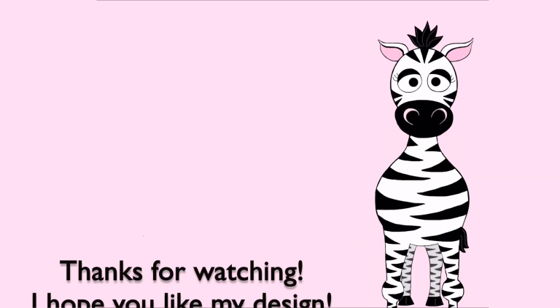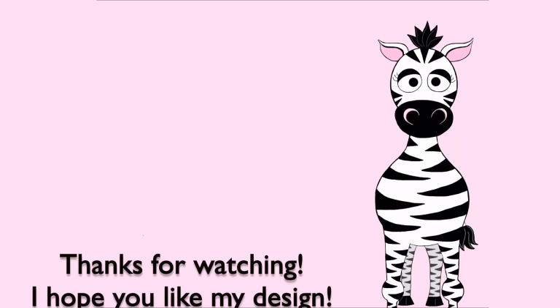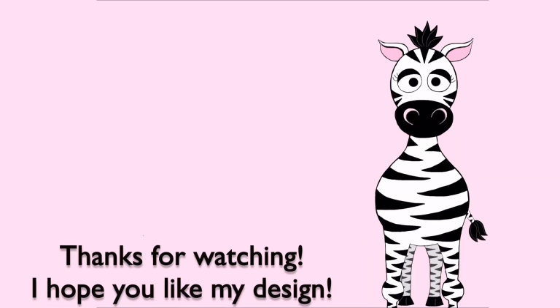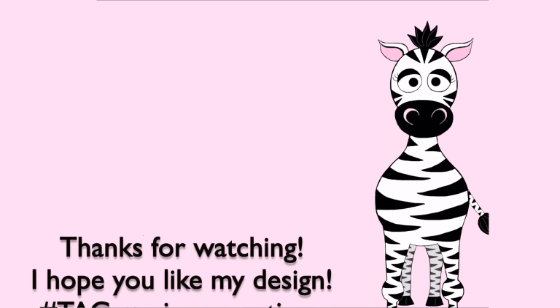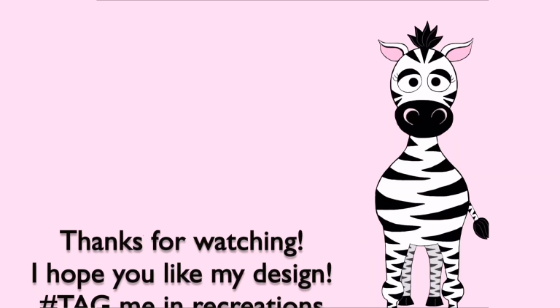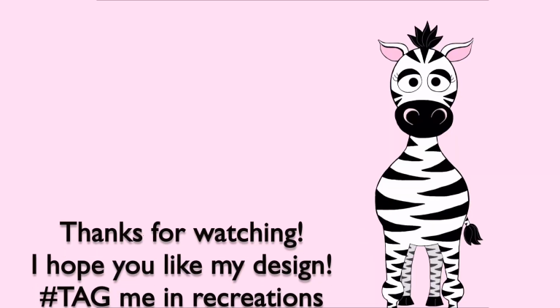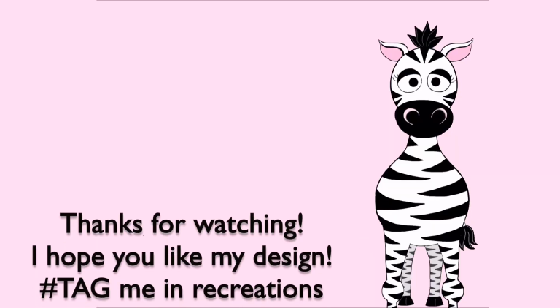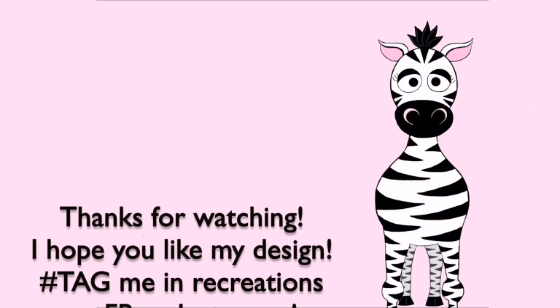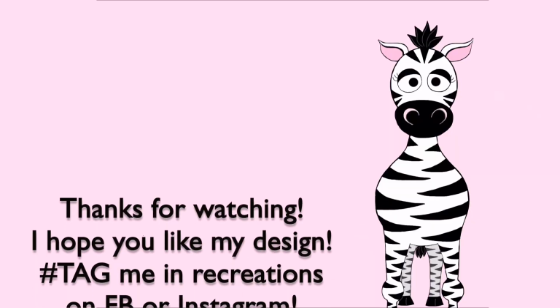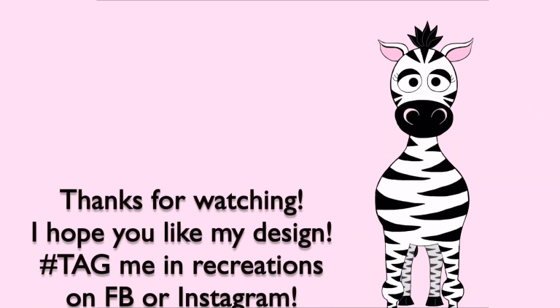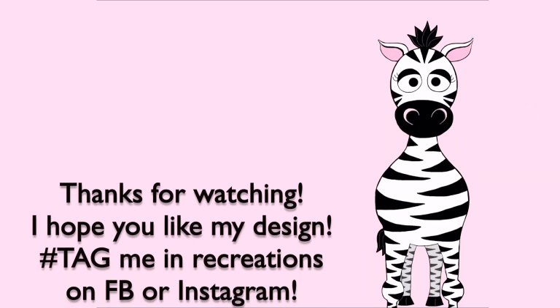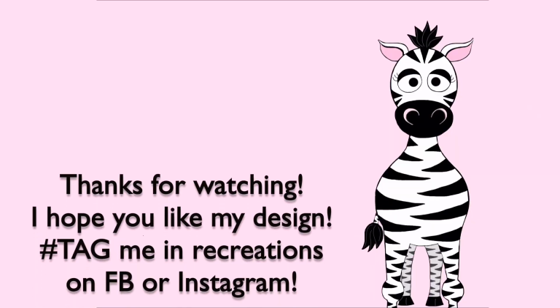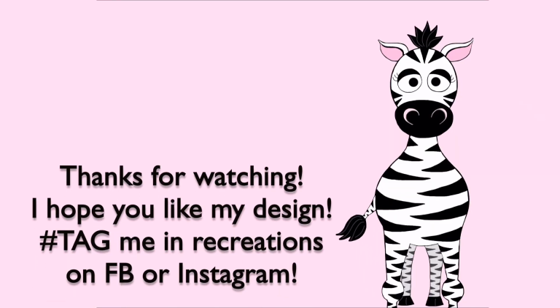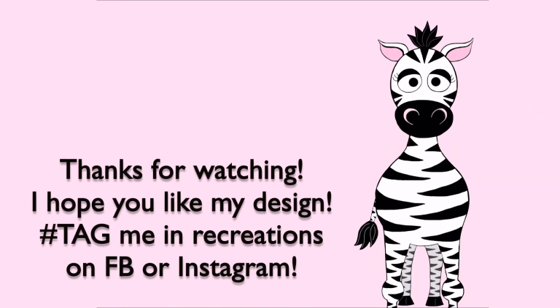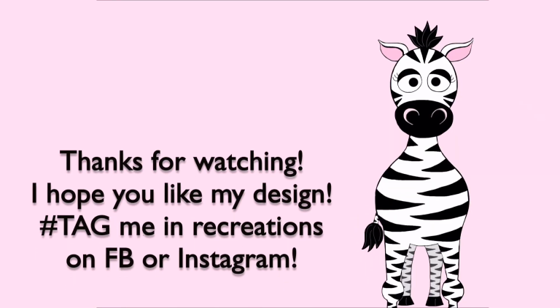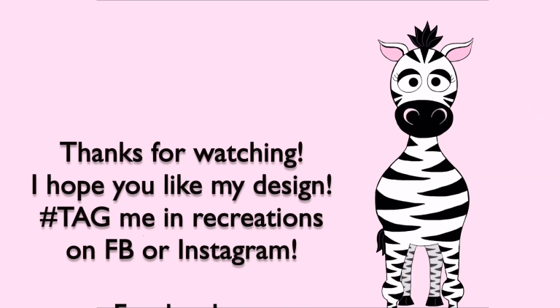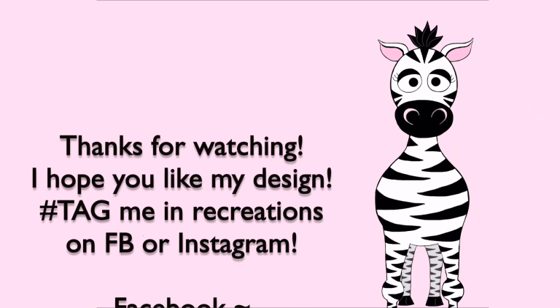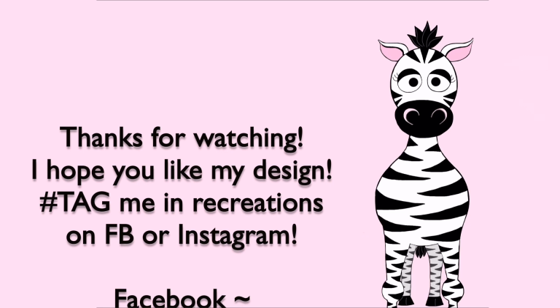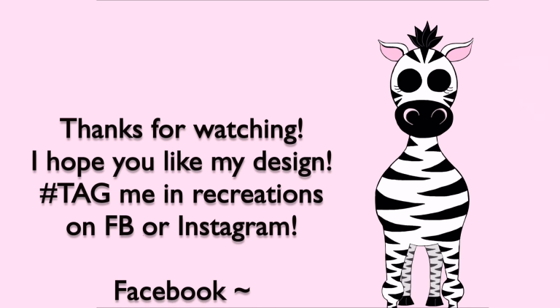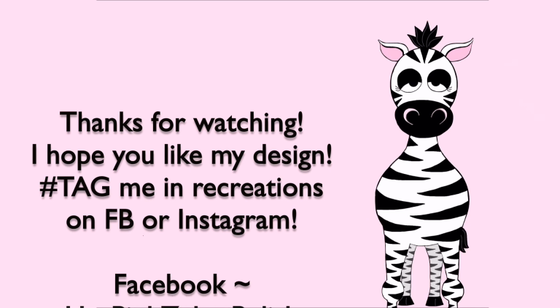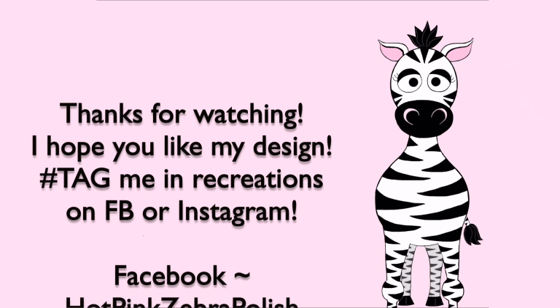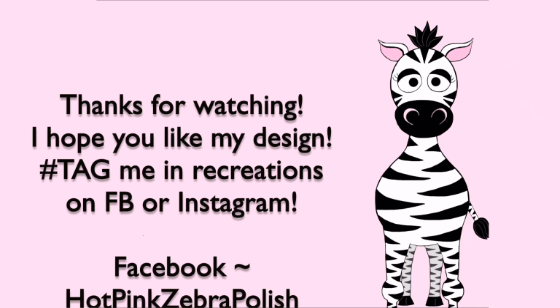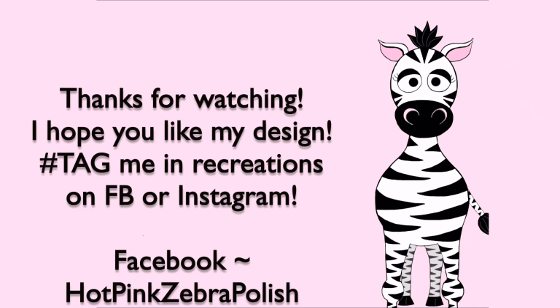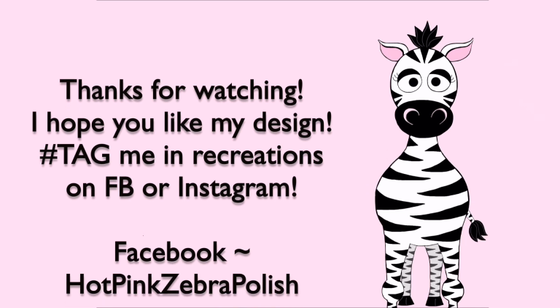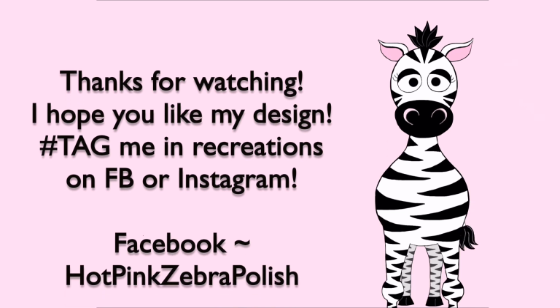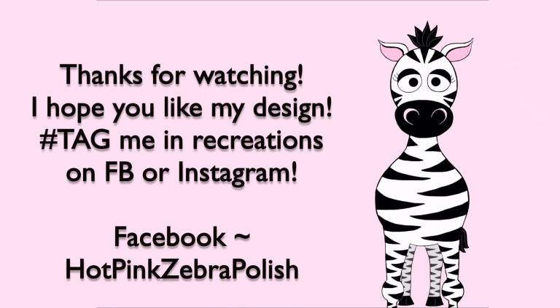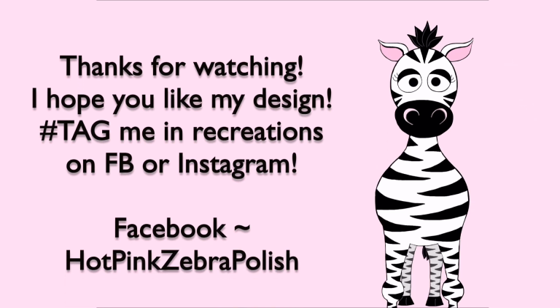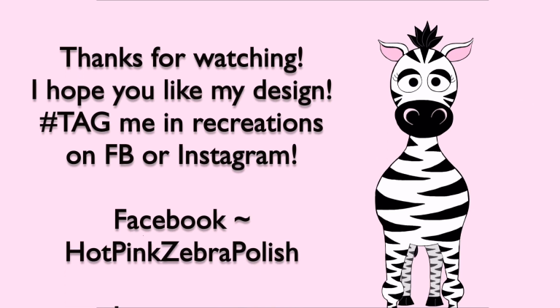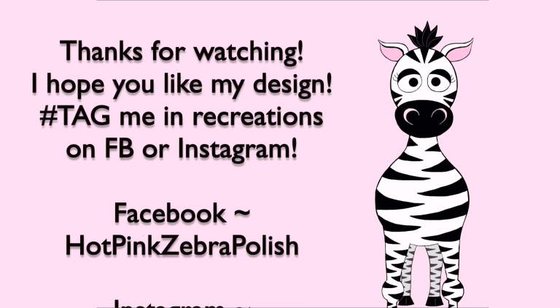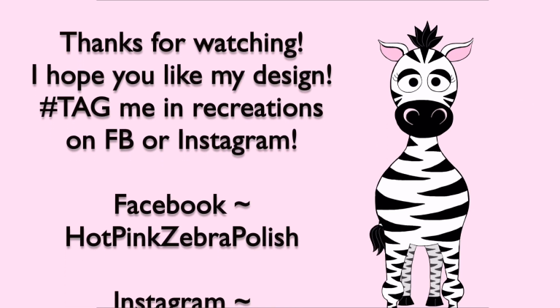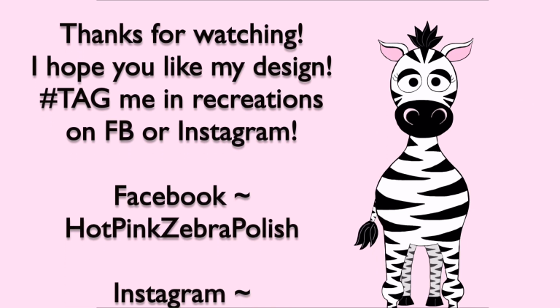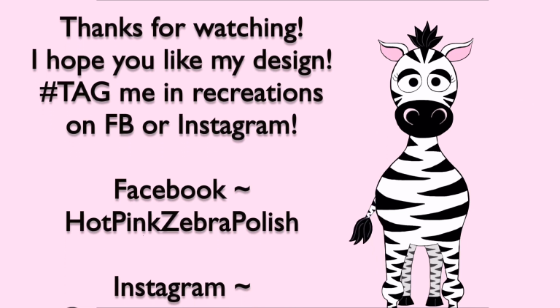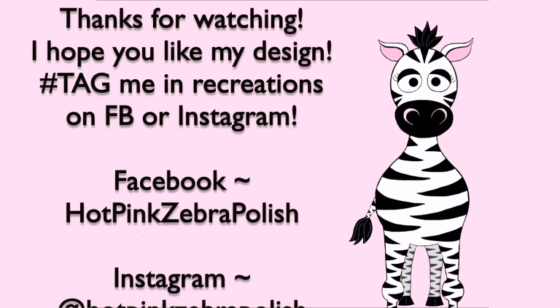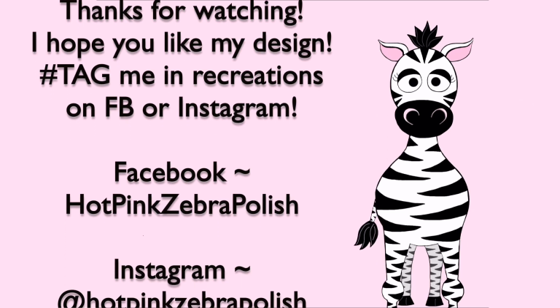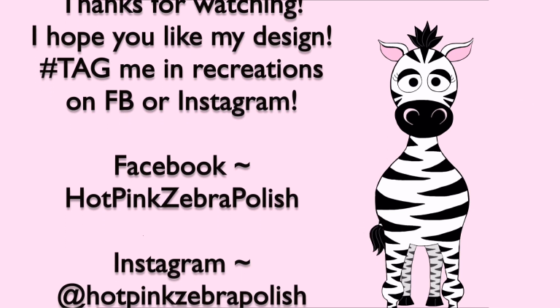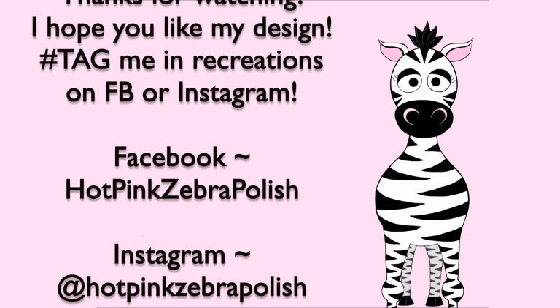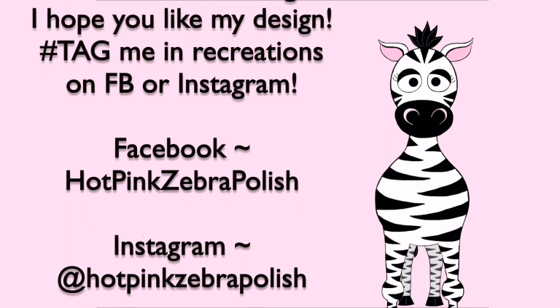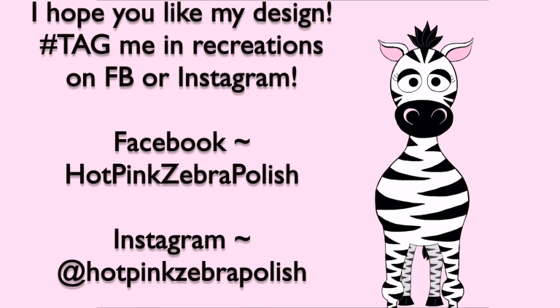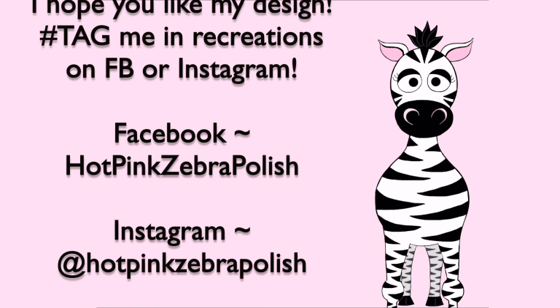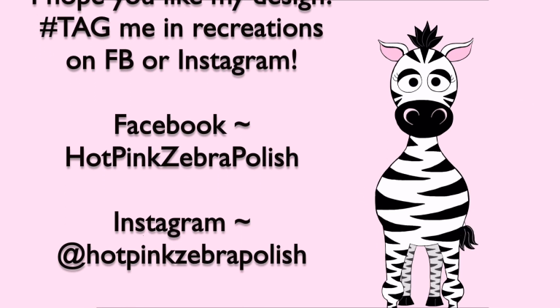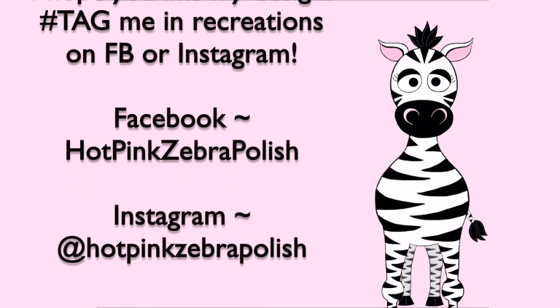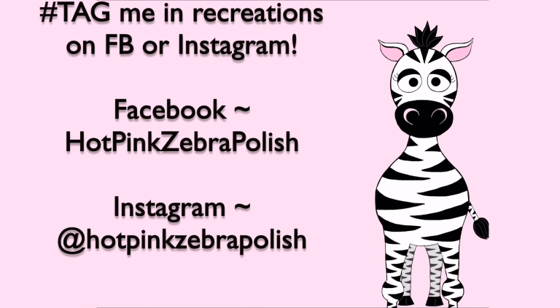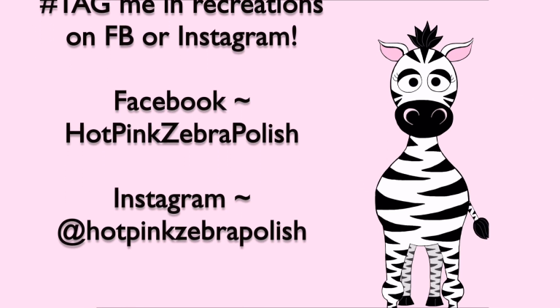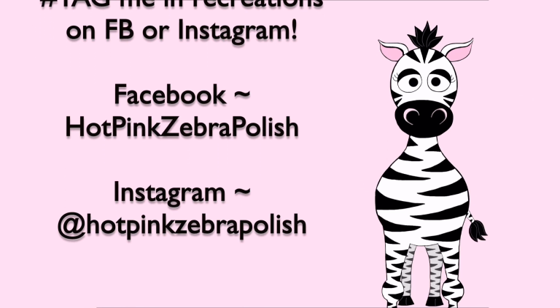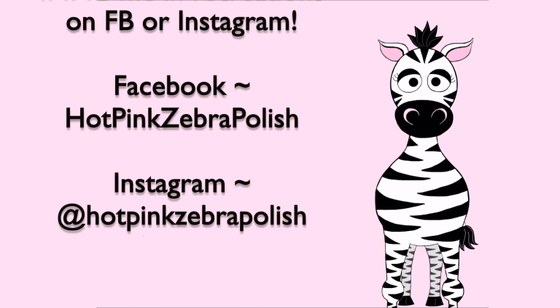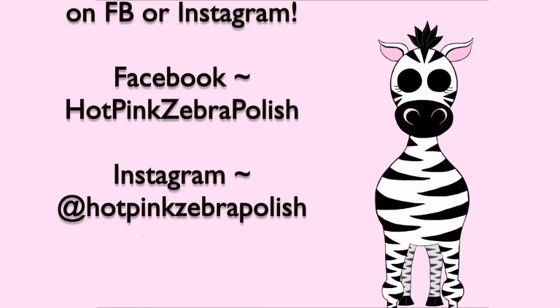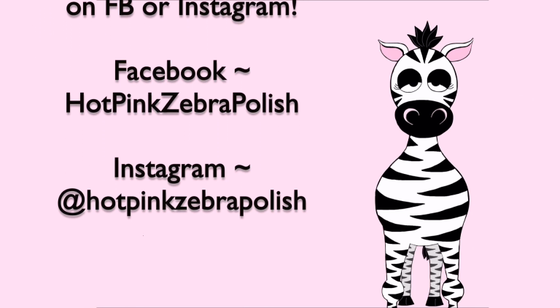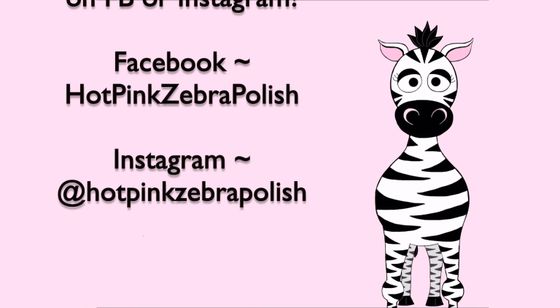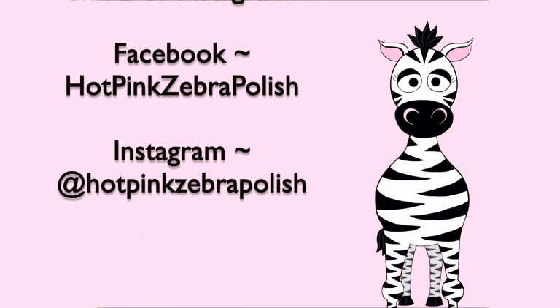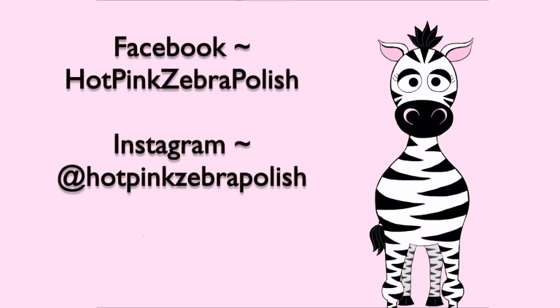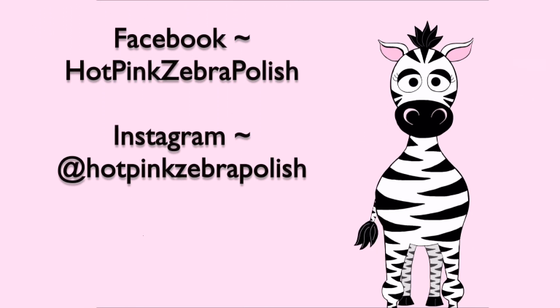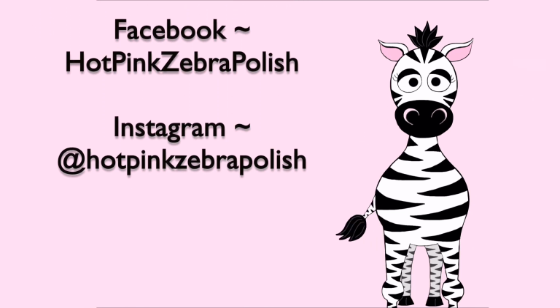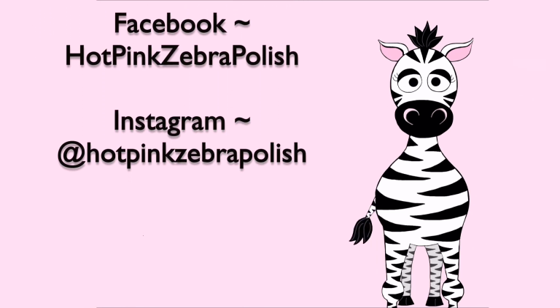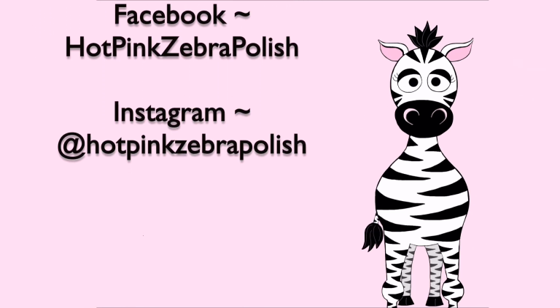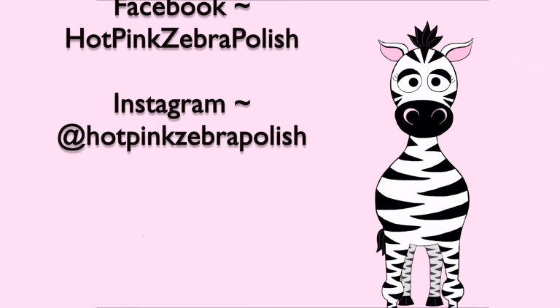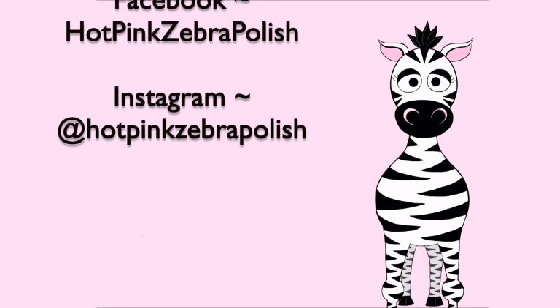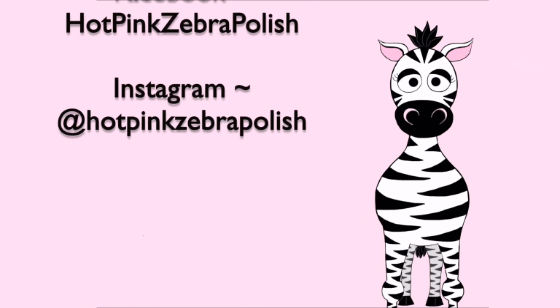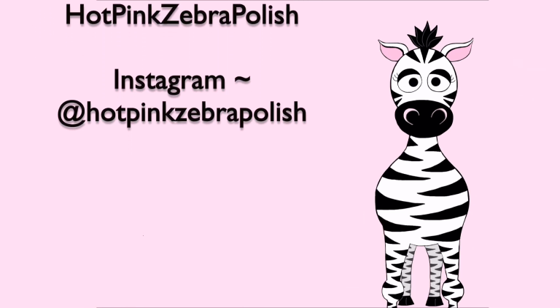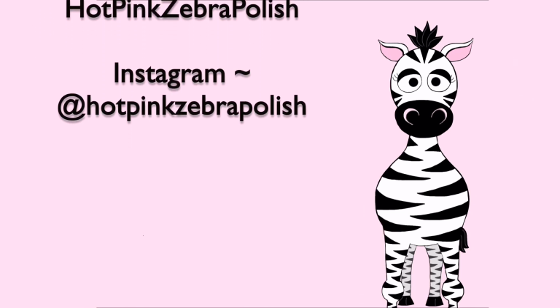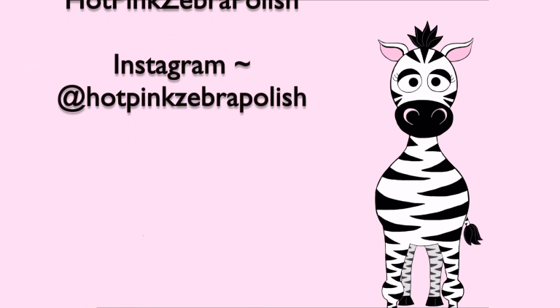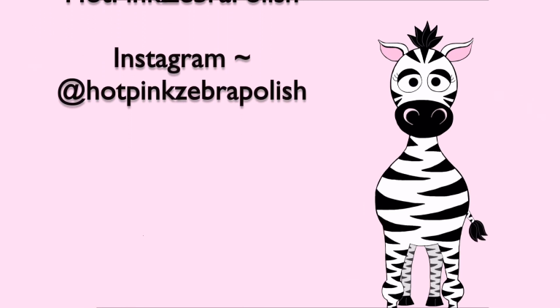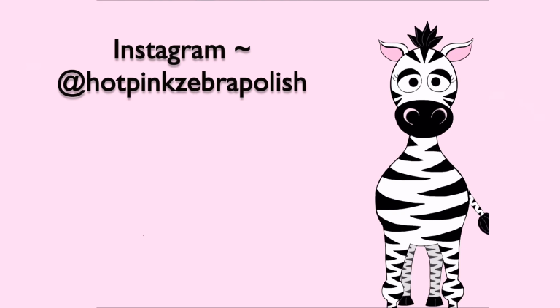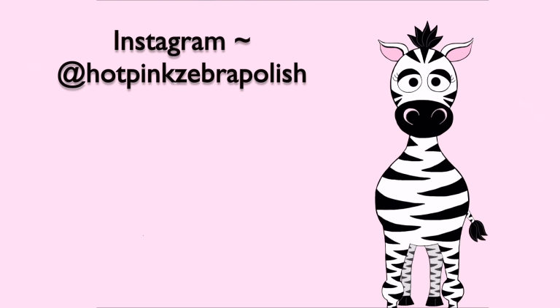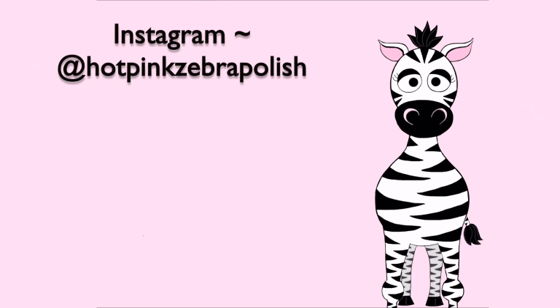Thank you guys so much for watching, I hope you like my design — and that cute little clip of Melody! She obviously loves our parakeet as well. I'll see you next time, bye!